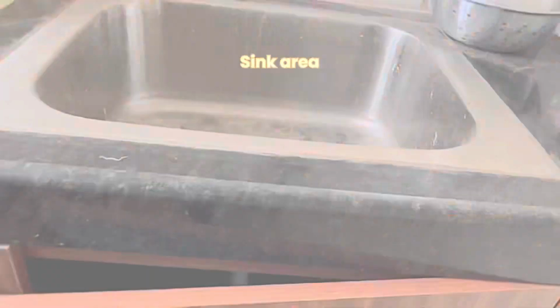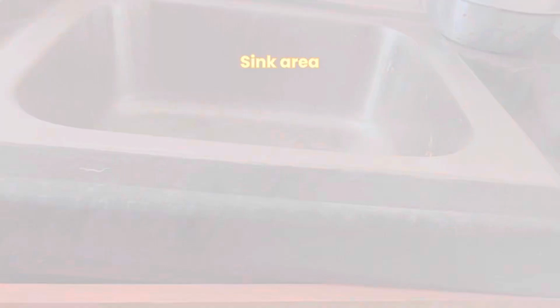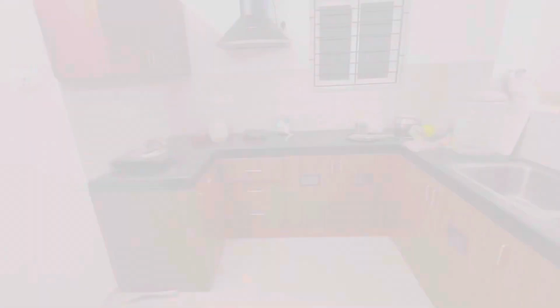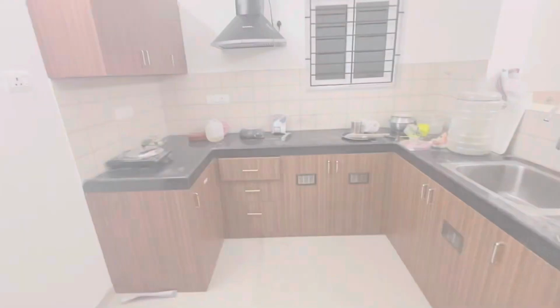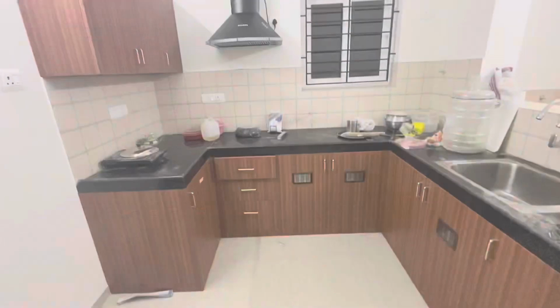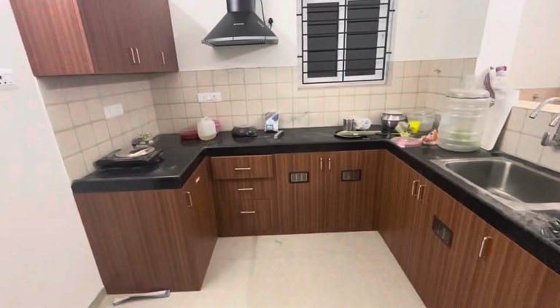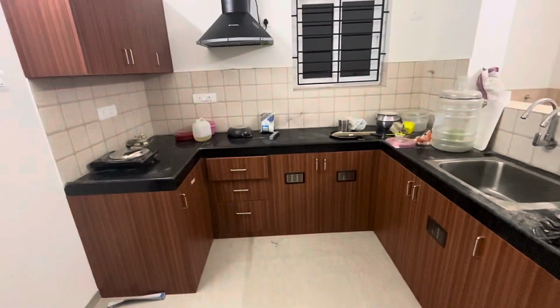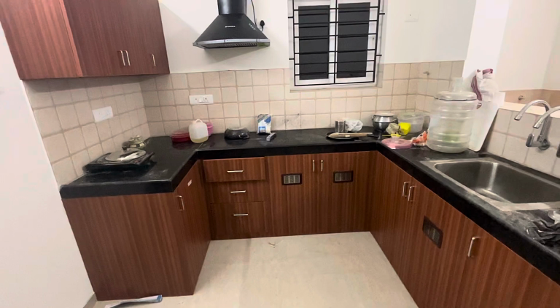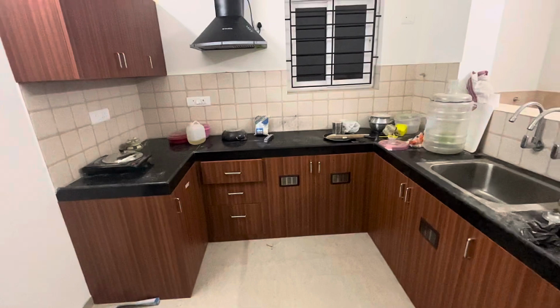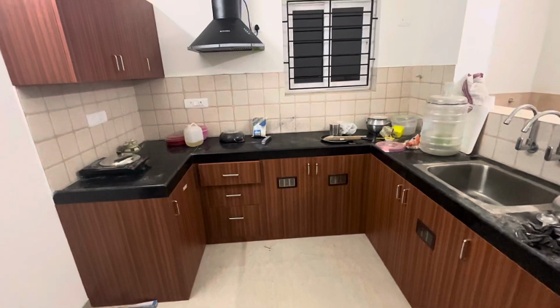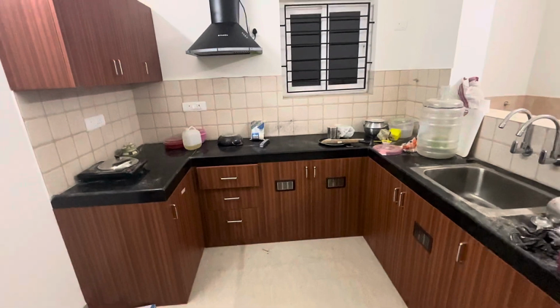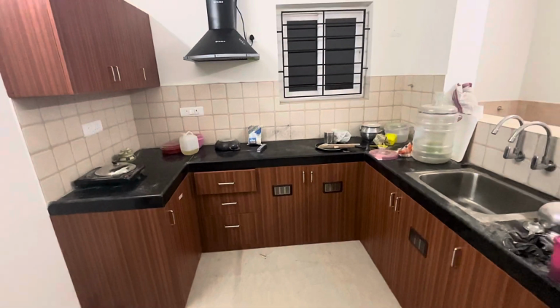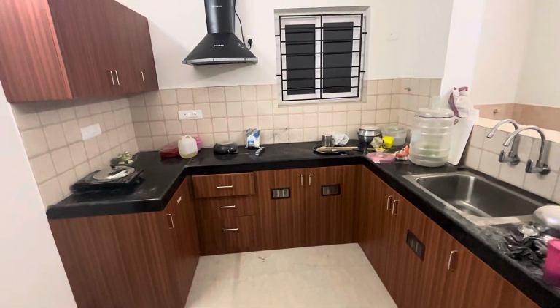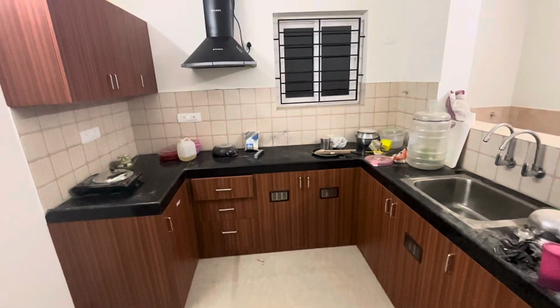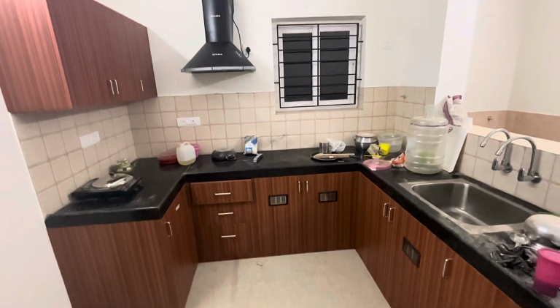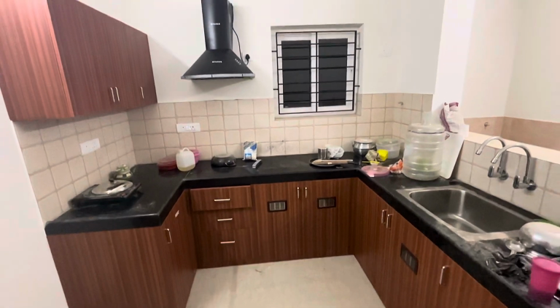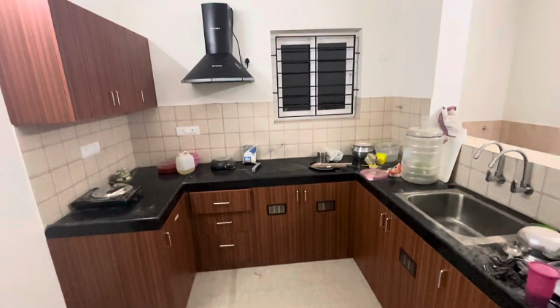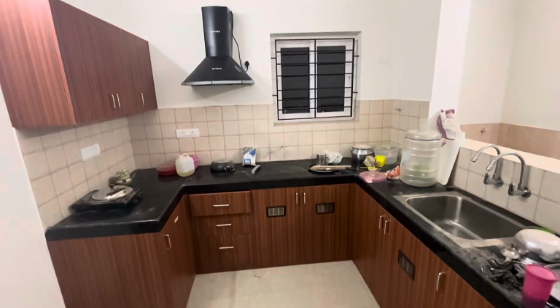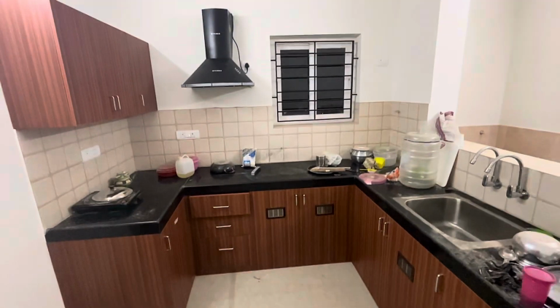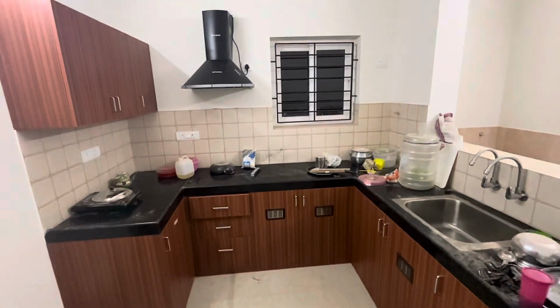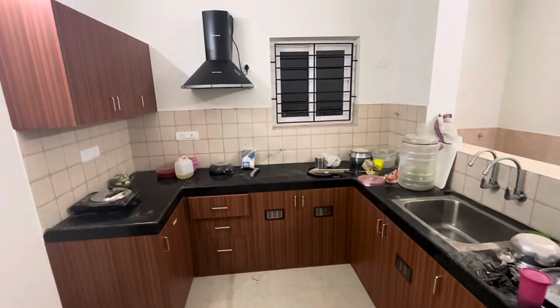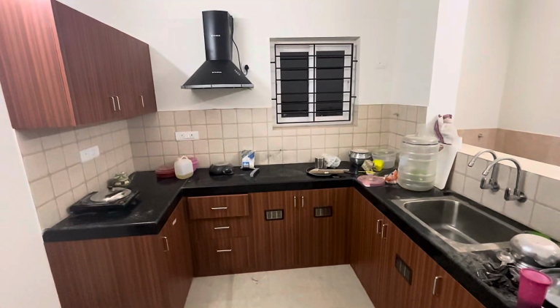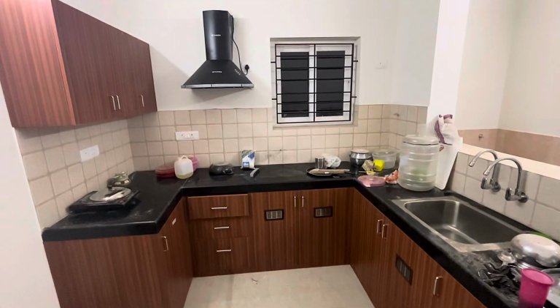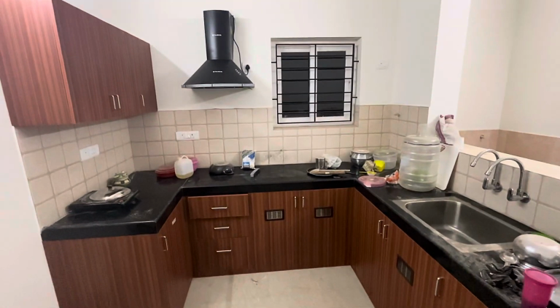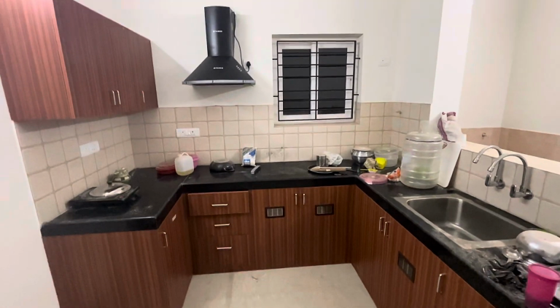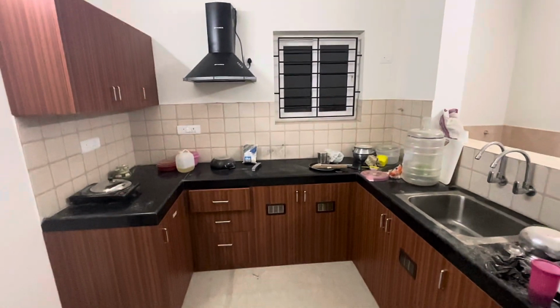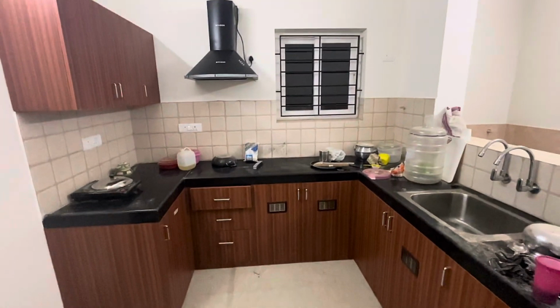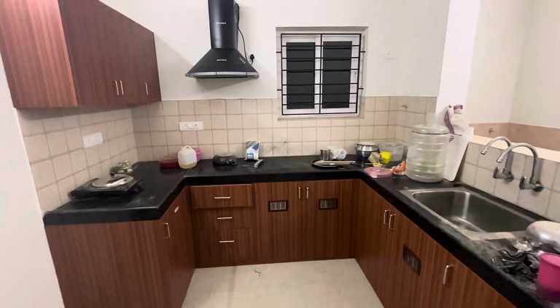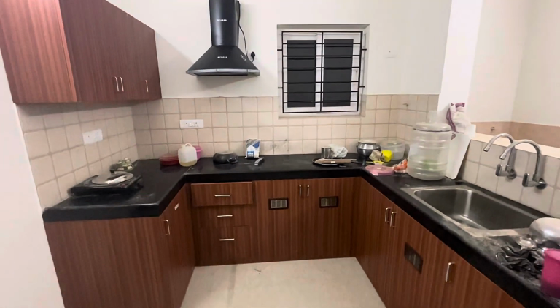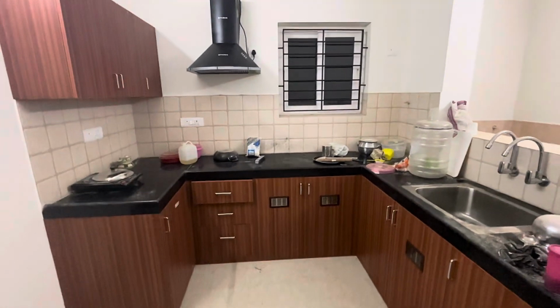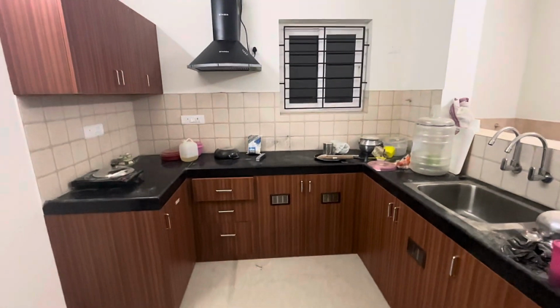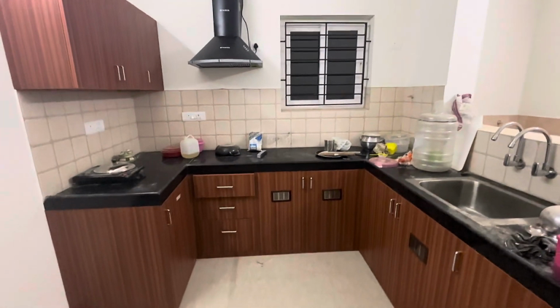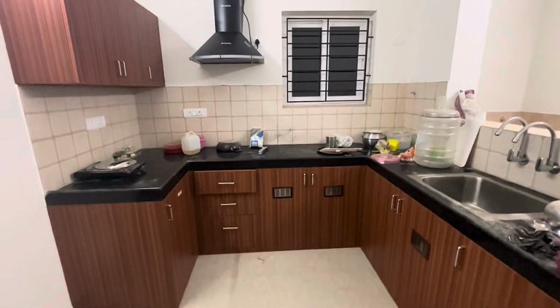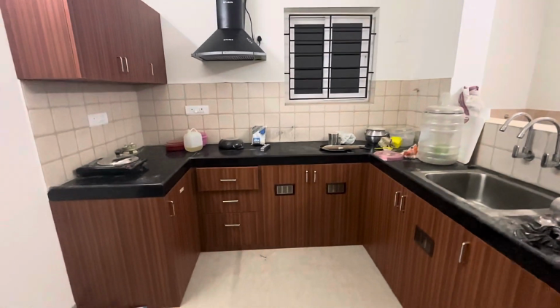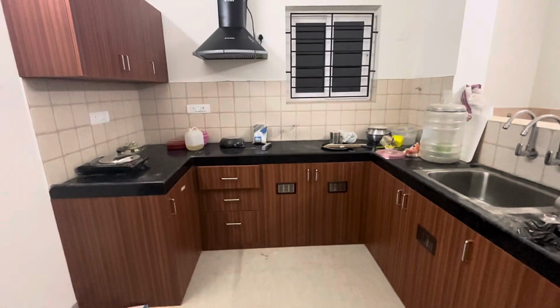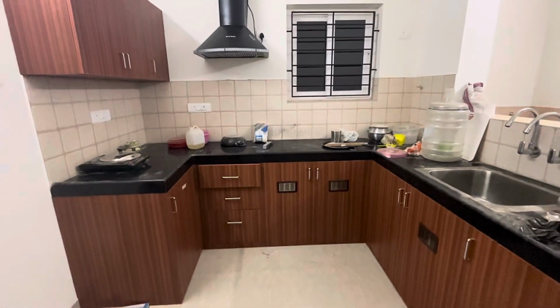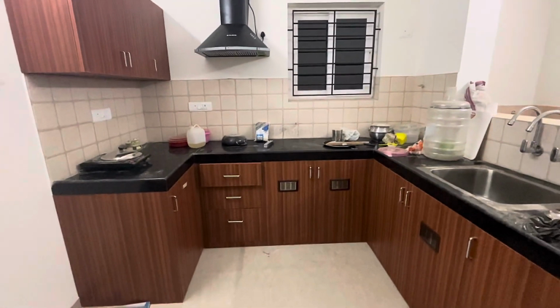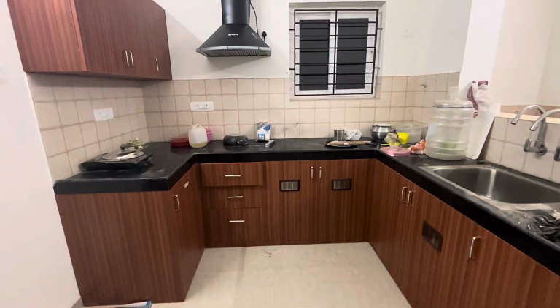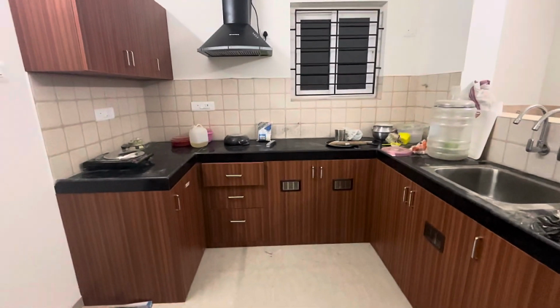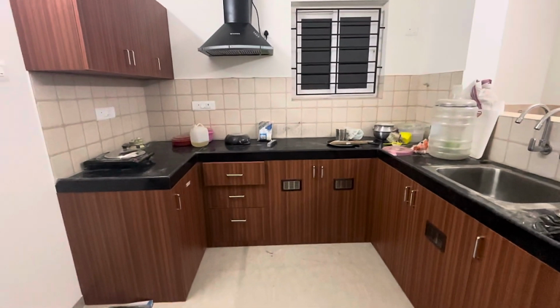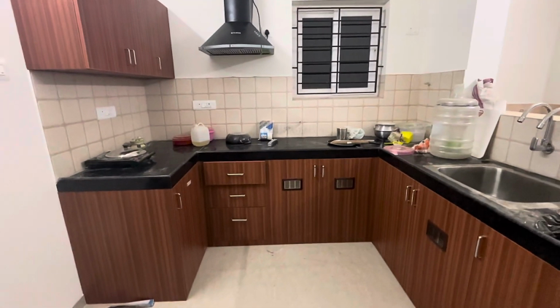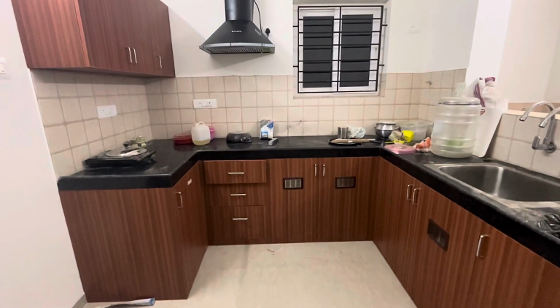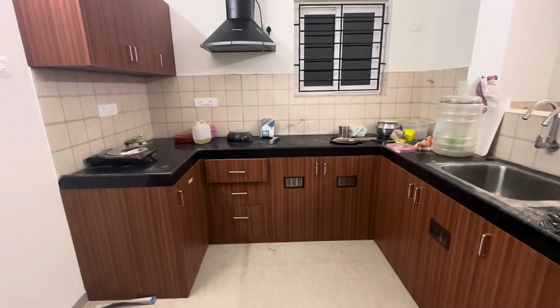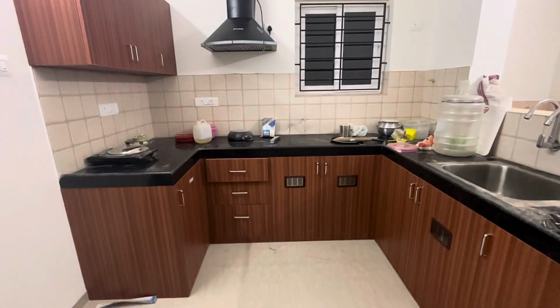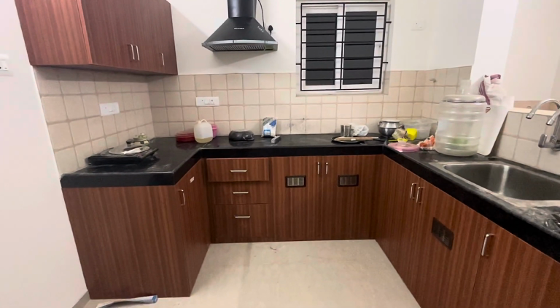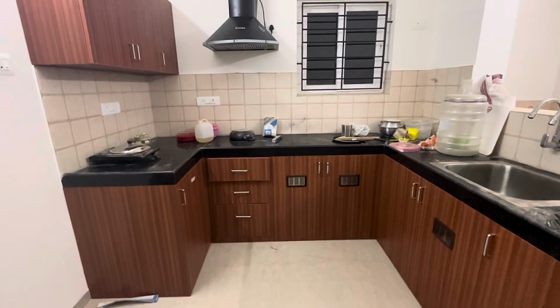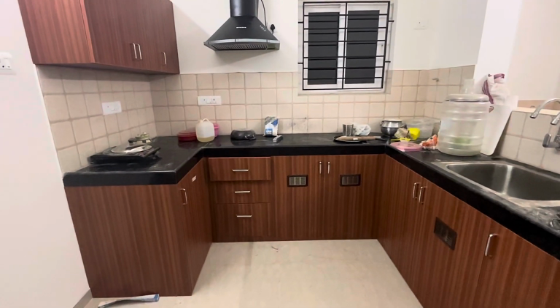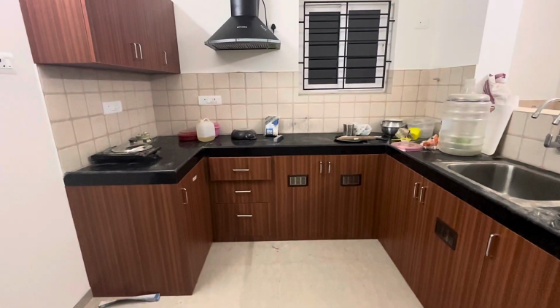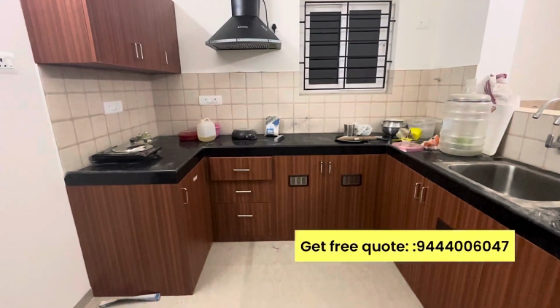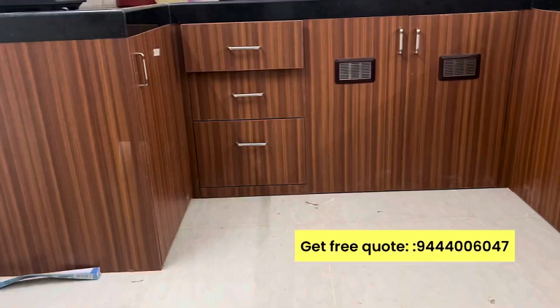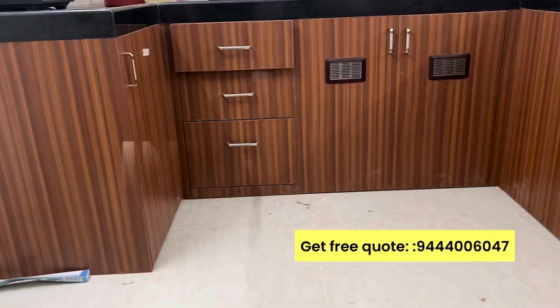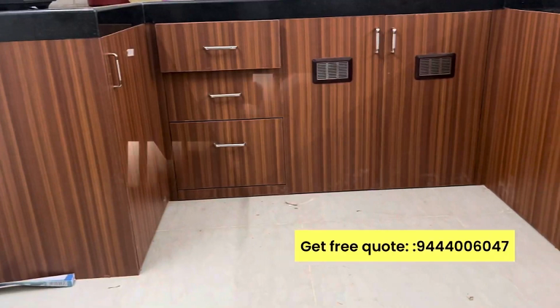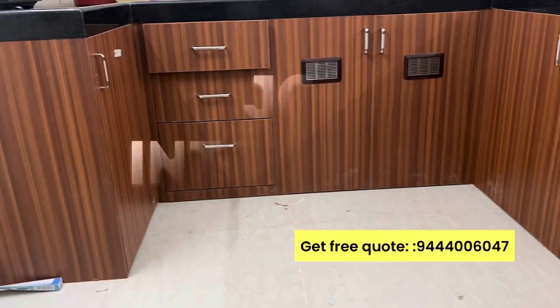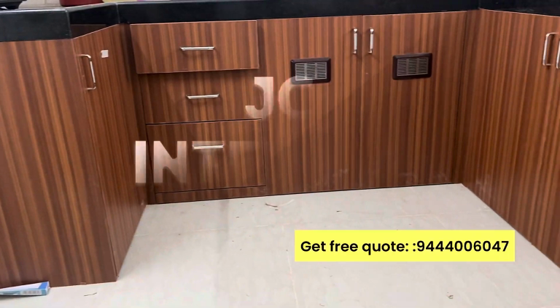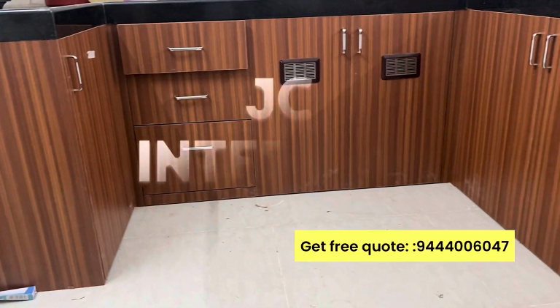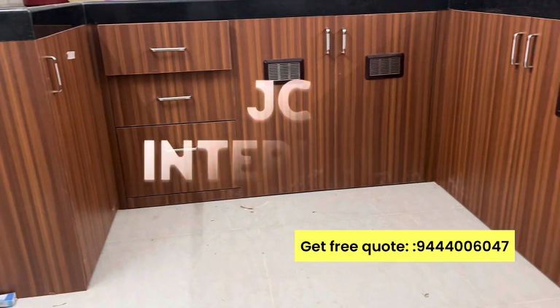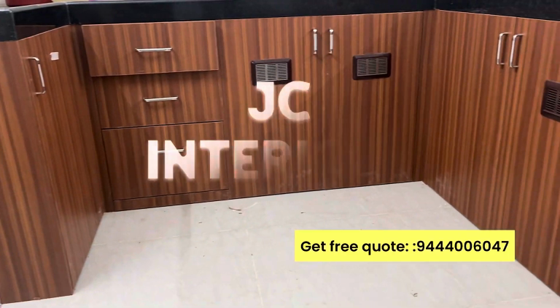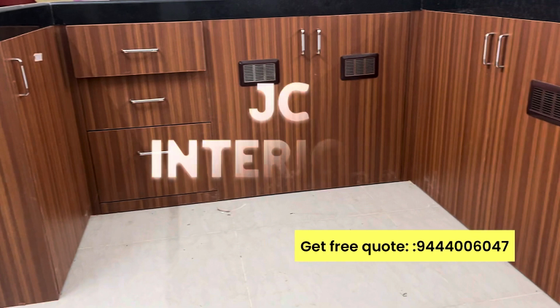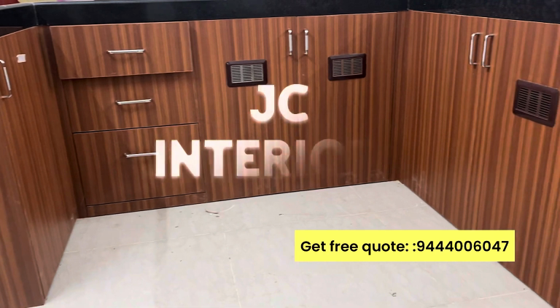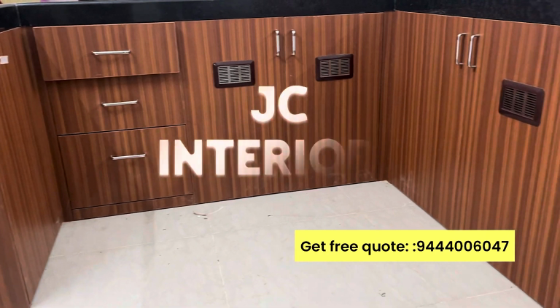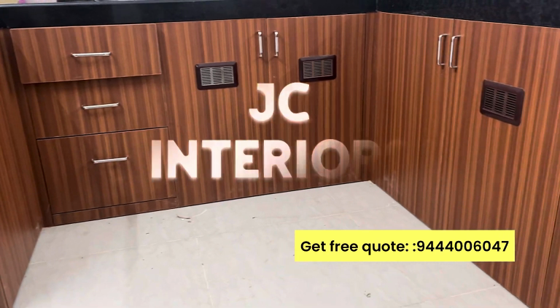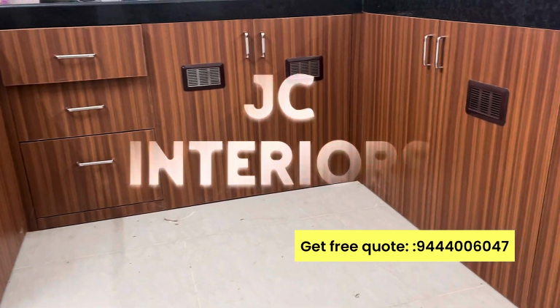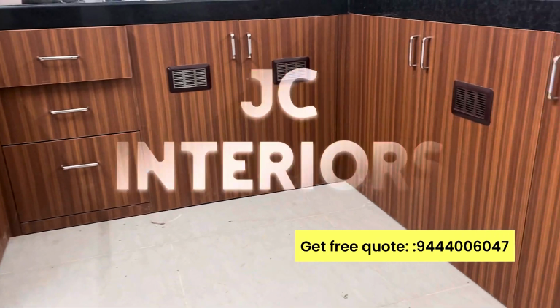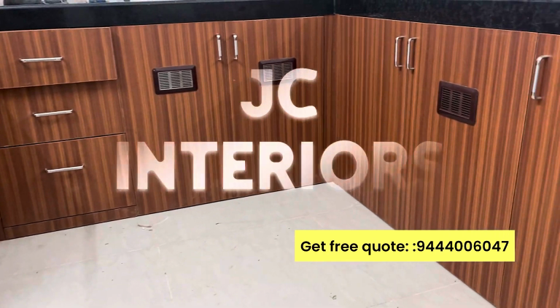This is a budgeted modular kitchen. This is simple and neat. This is a reference design.